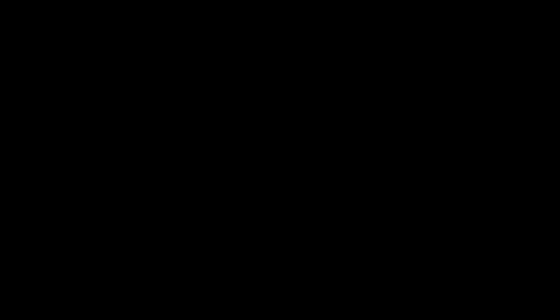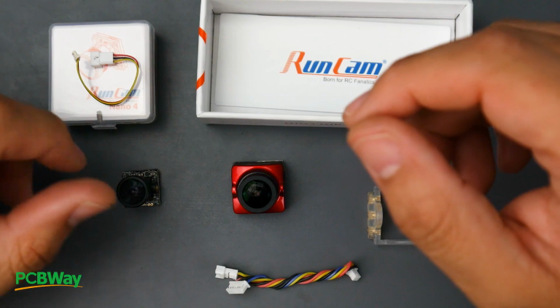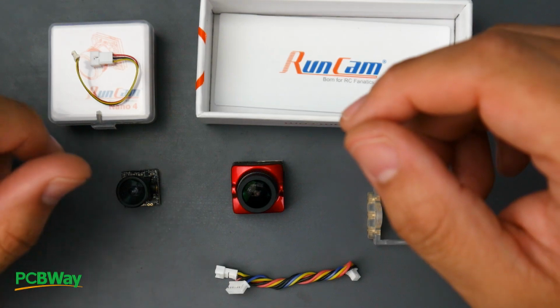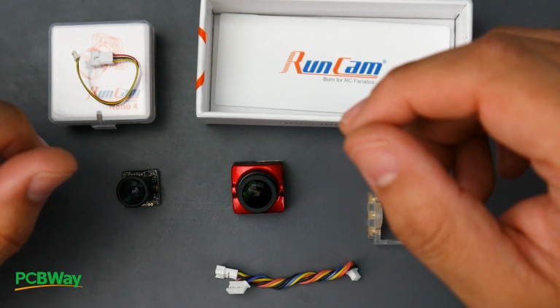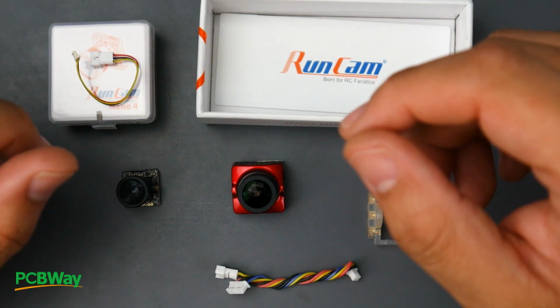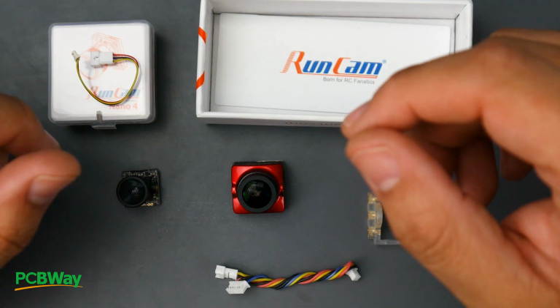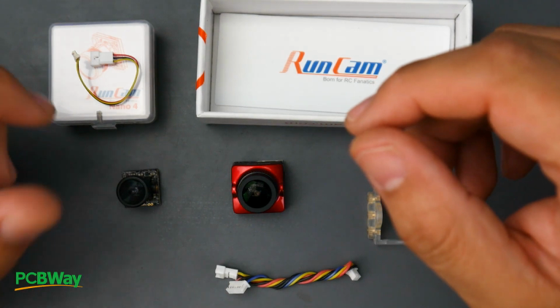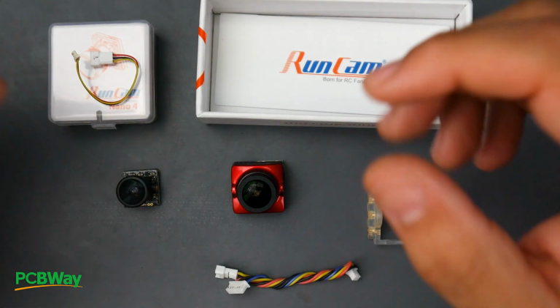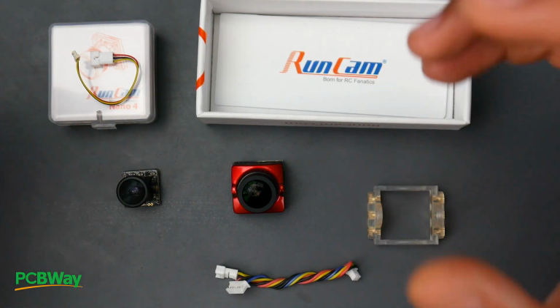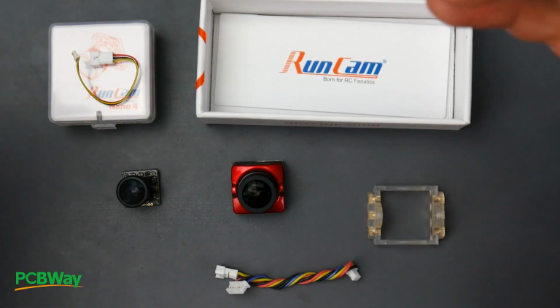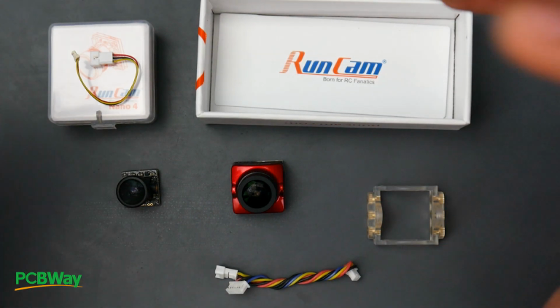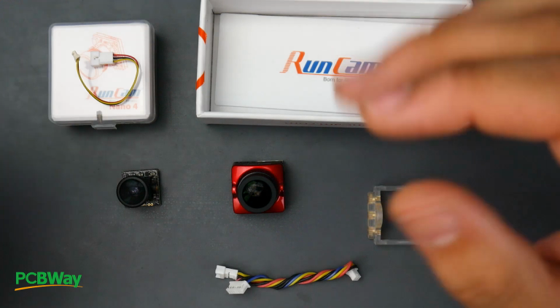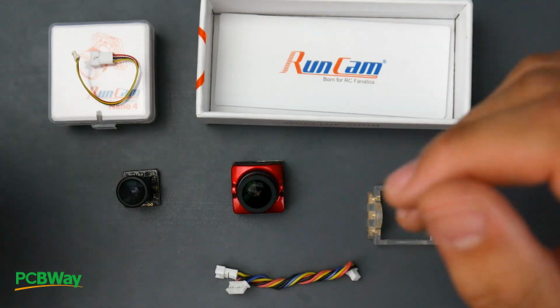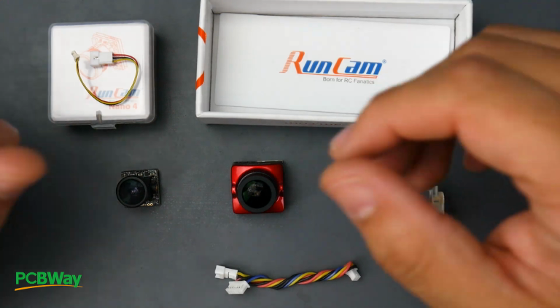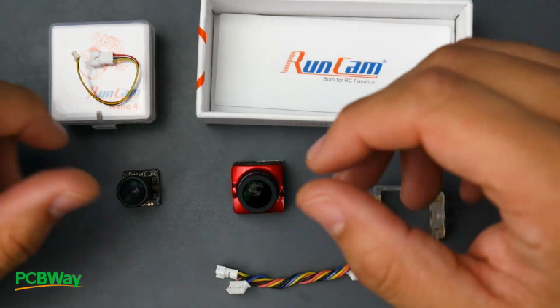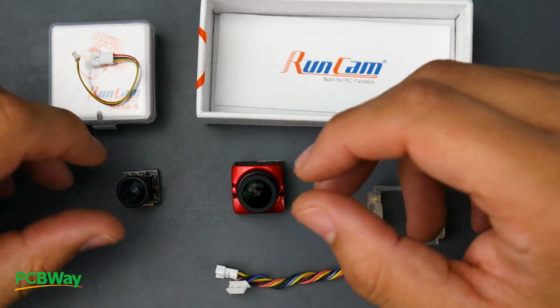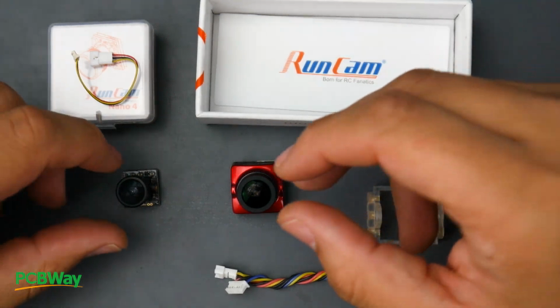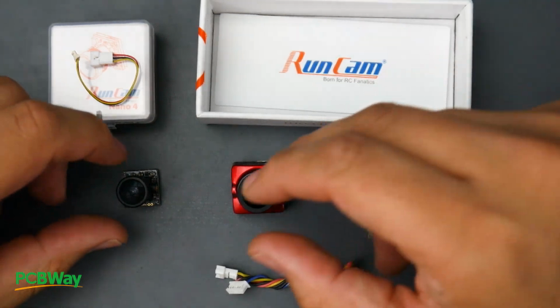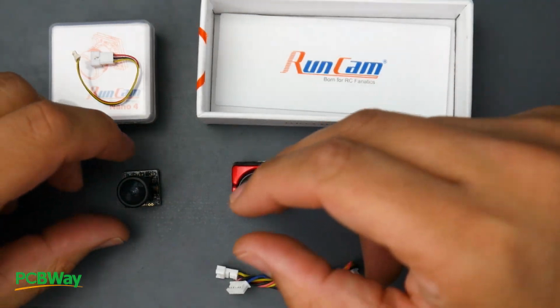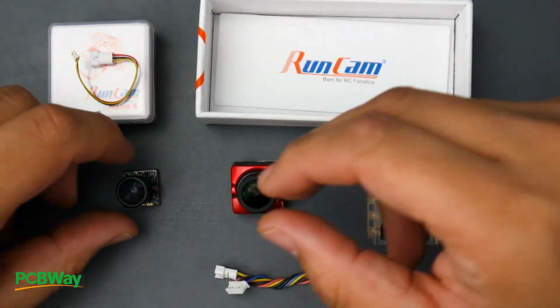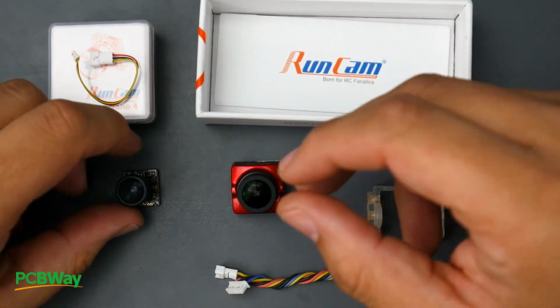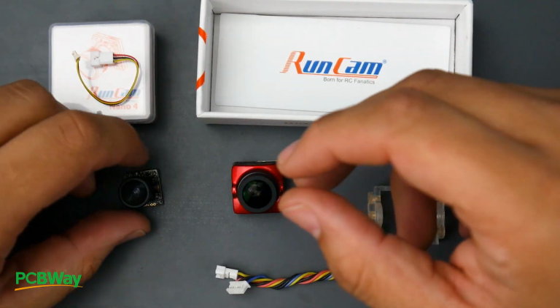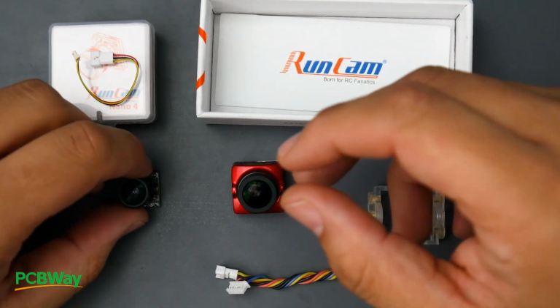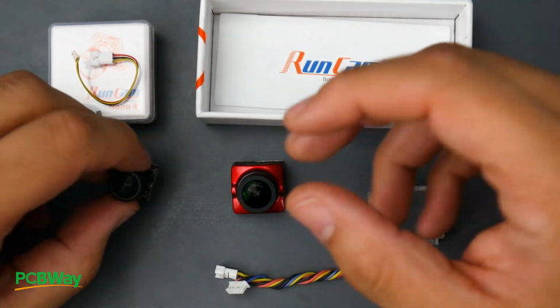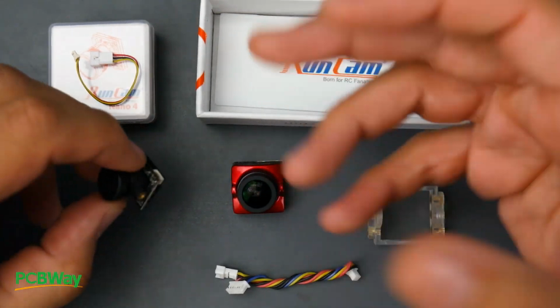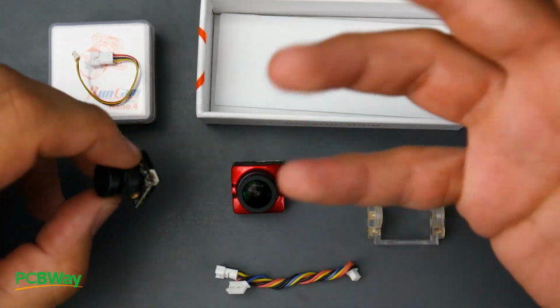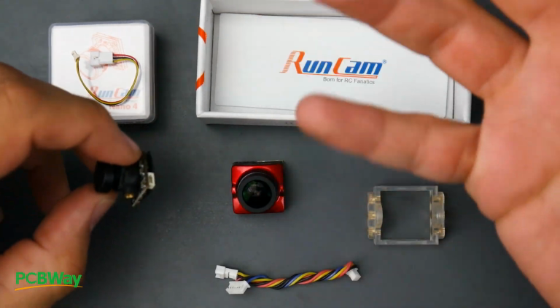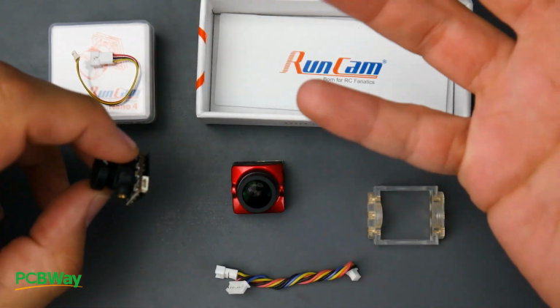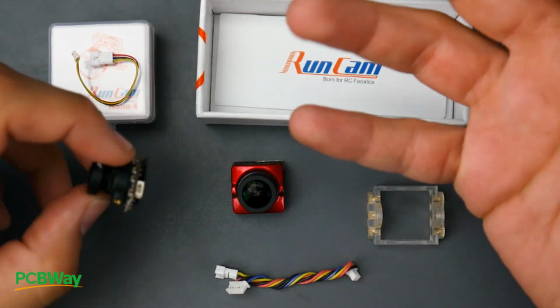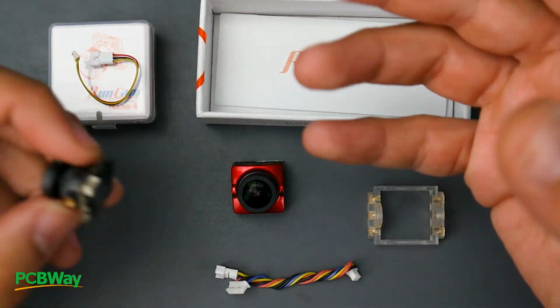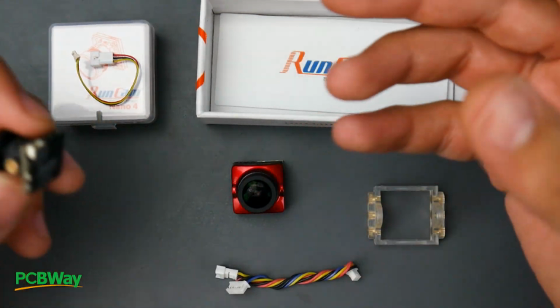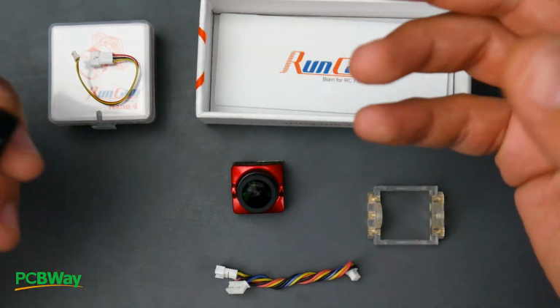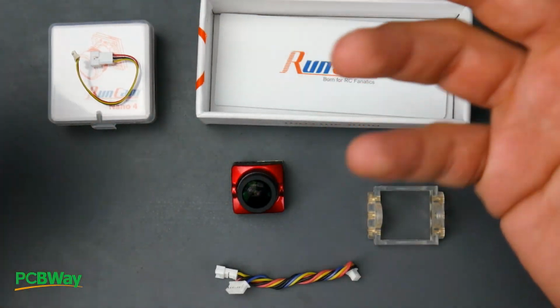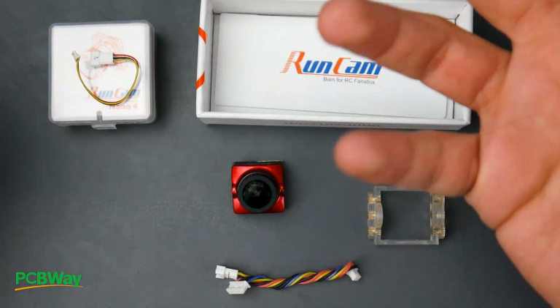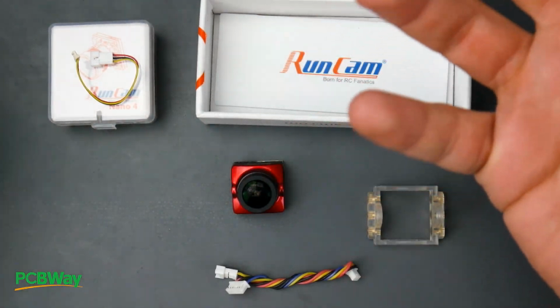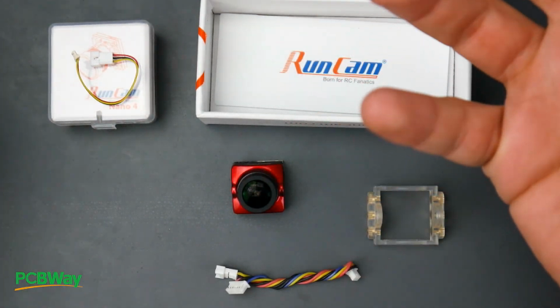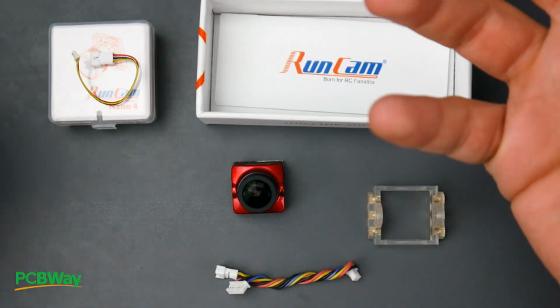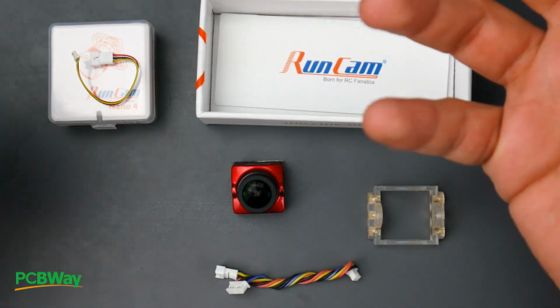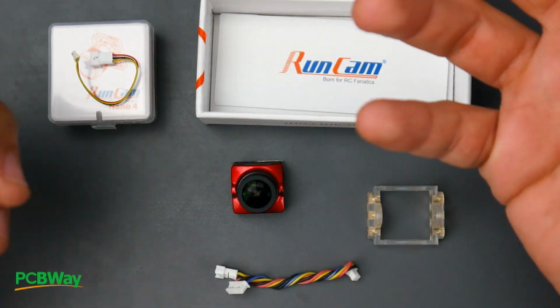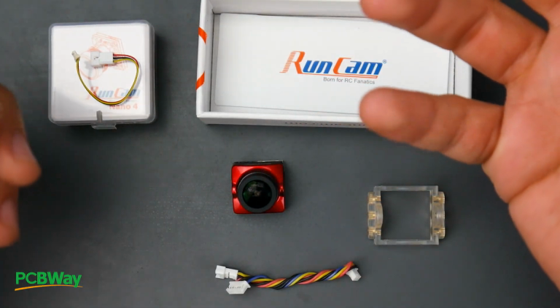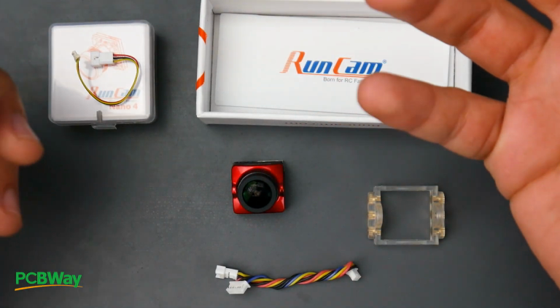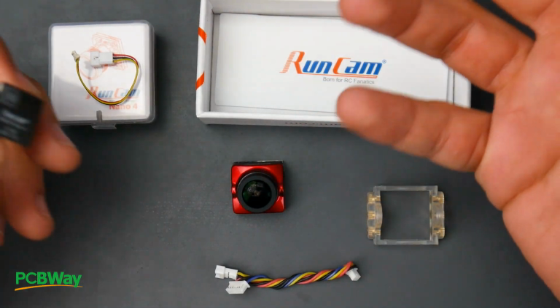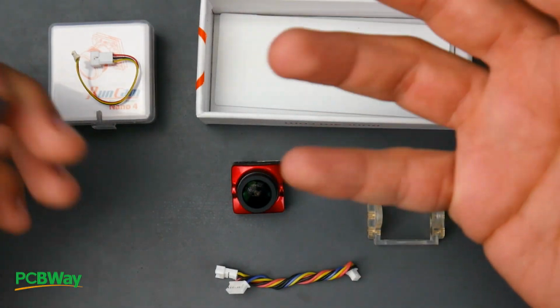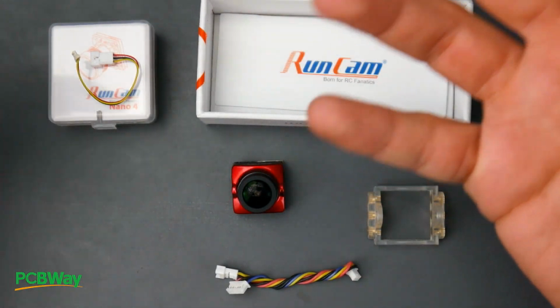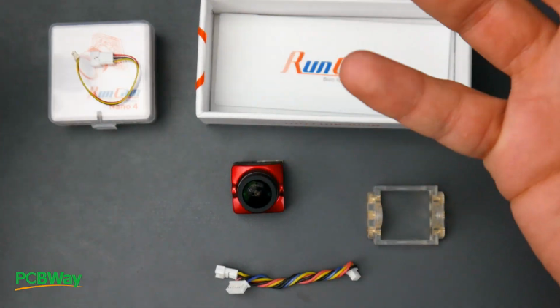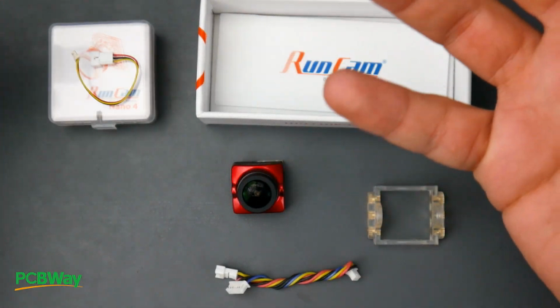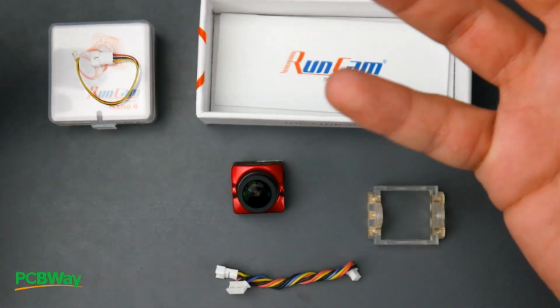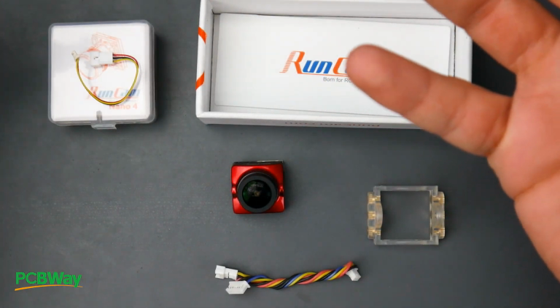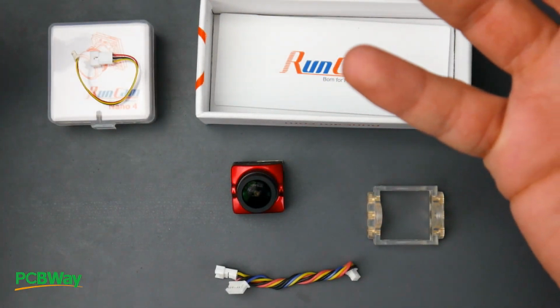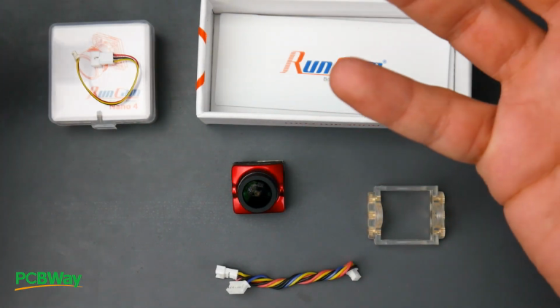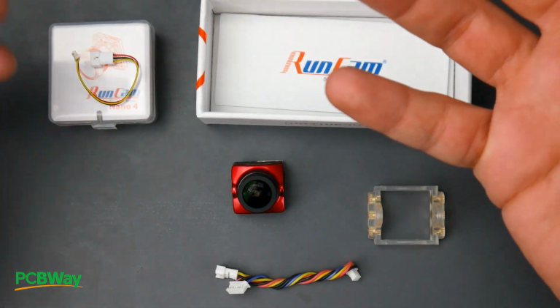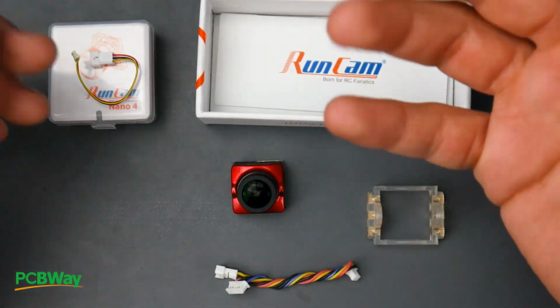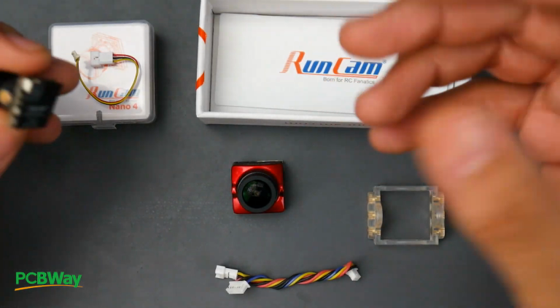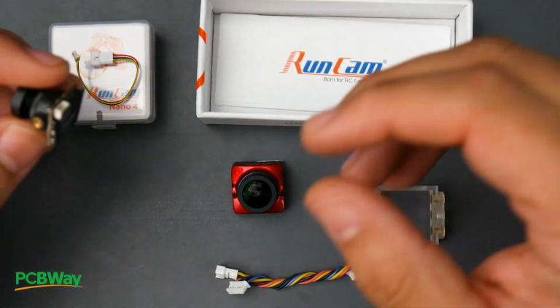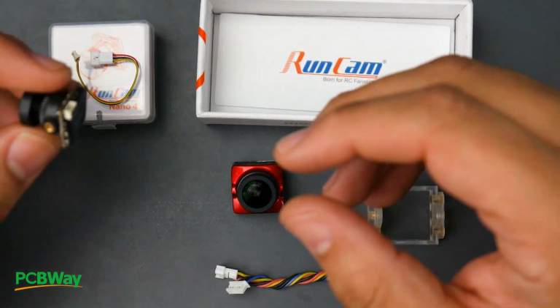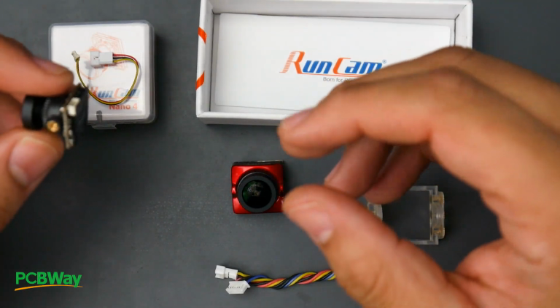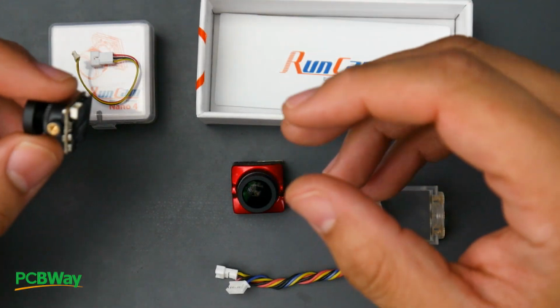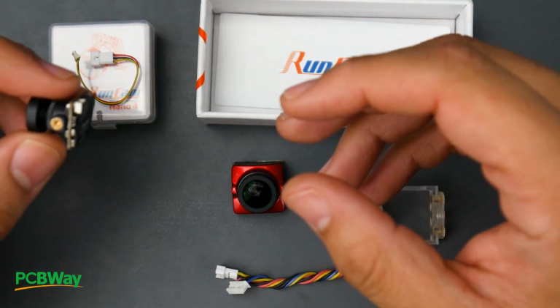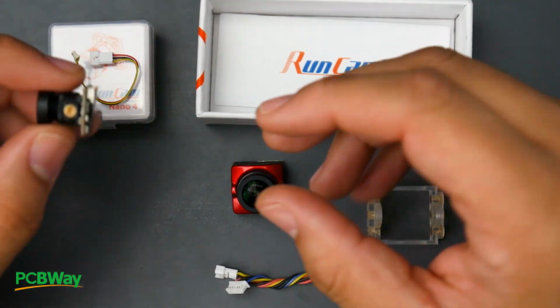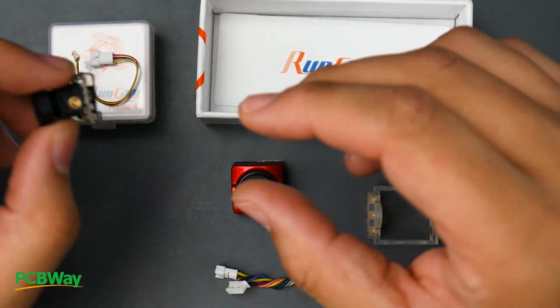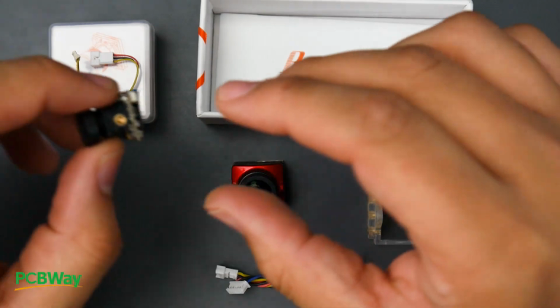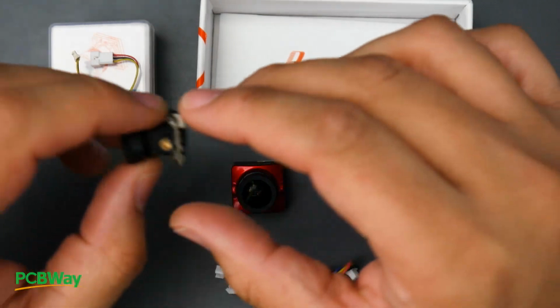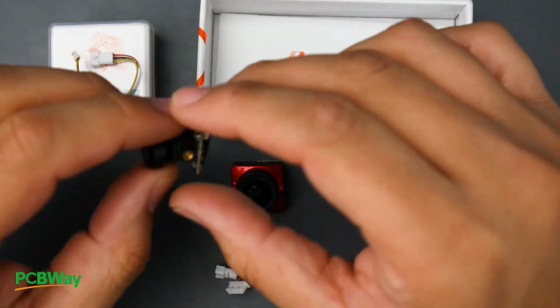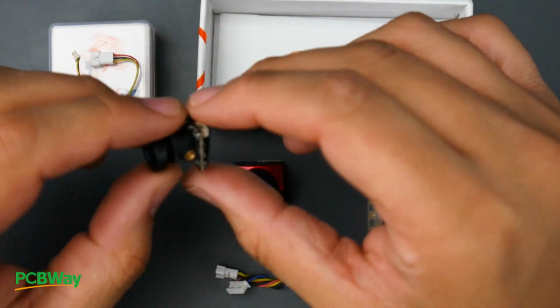Today we're going to be looking at two cameras from Runcam. We're going to be testing its latency, weight, and checking over its accessories.